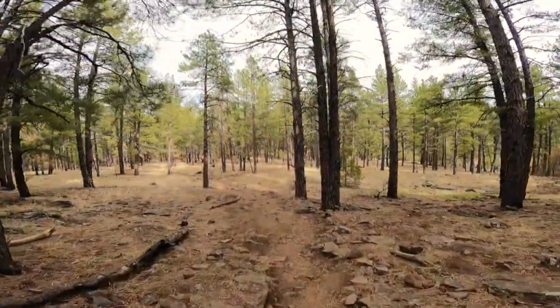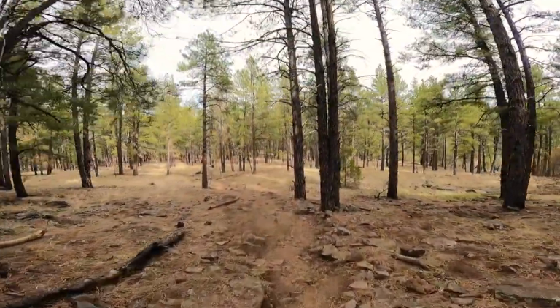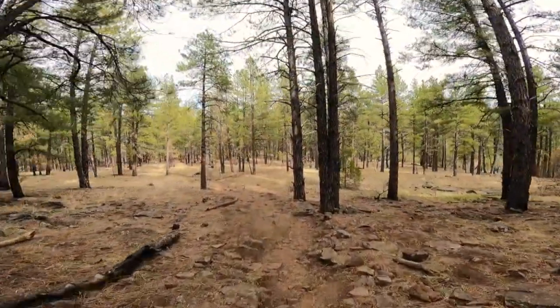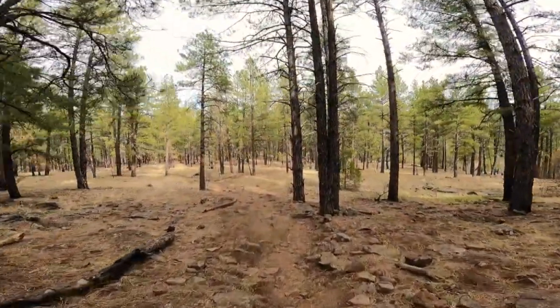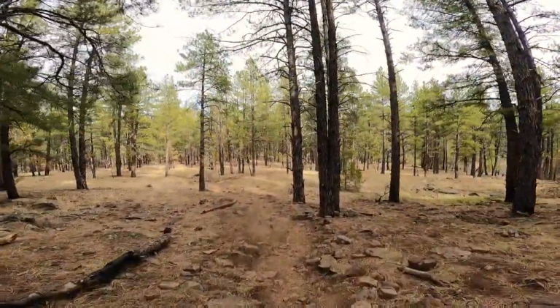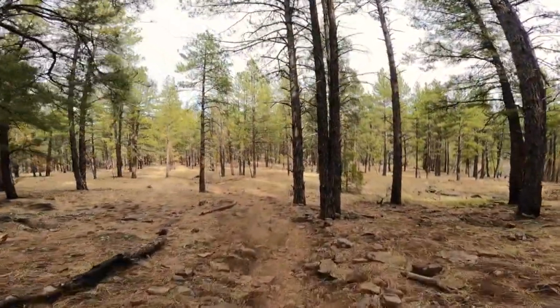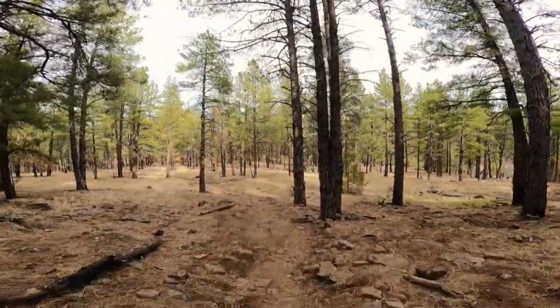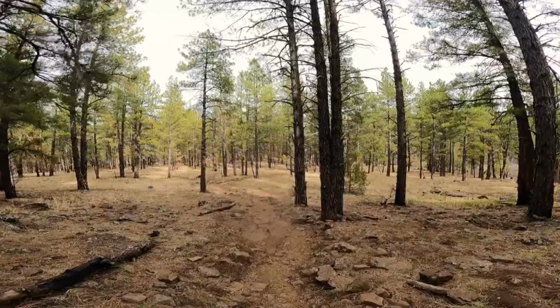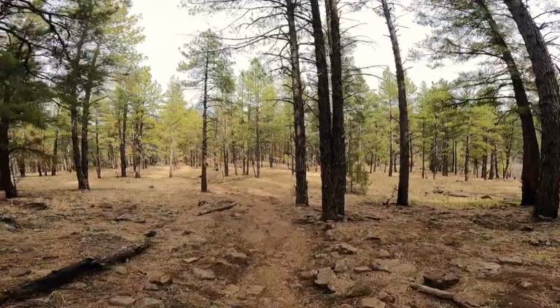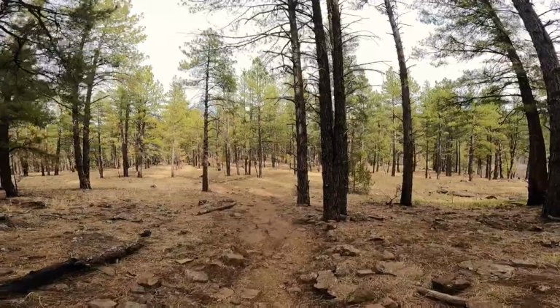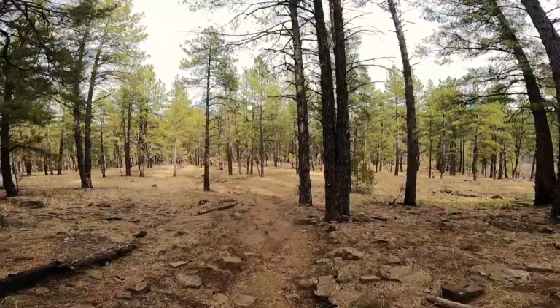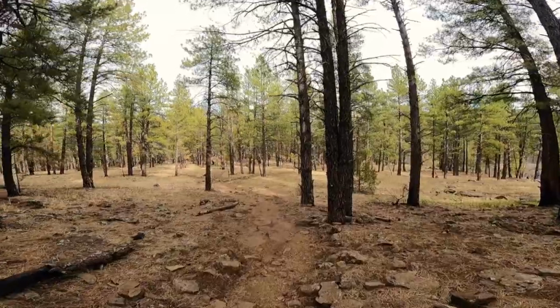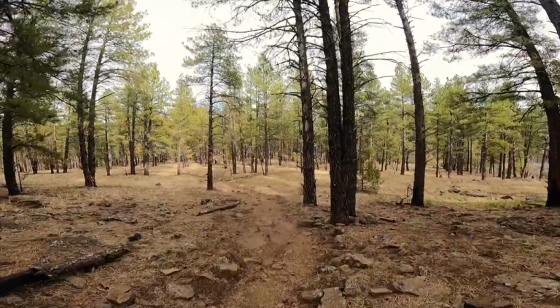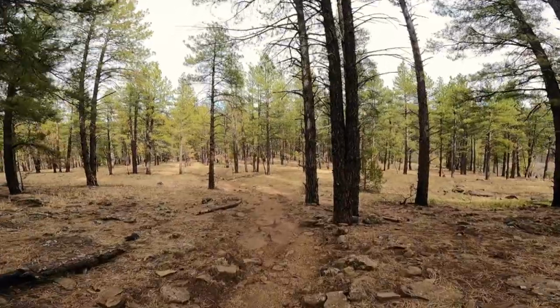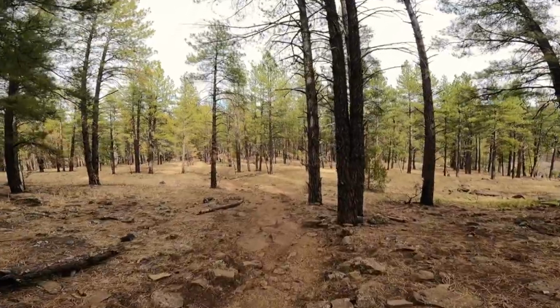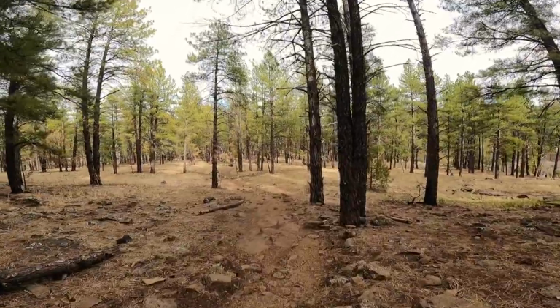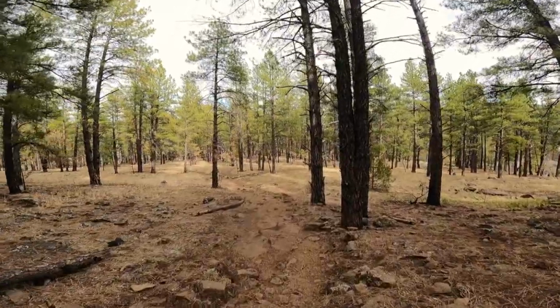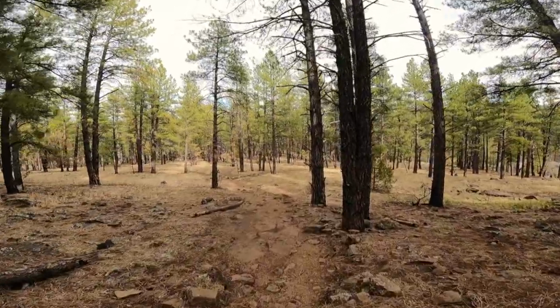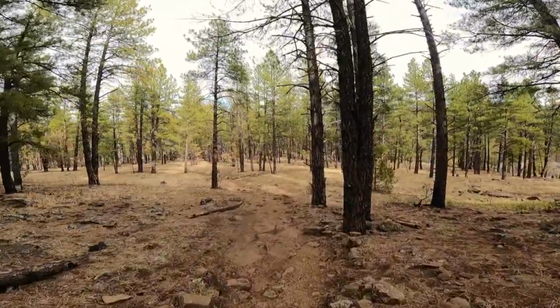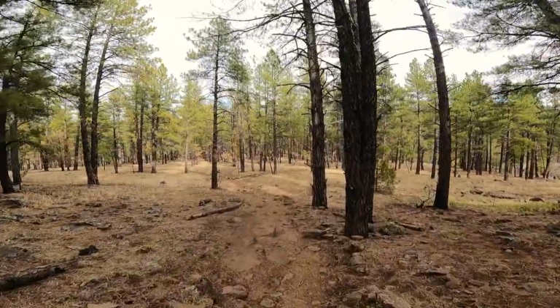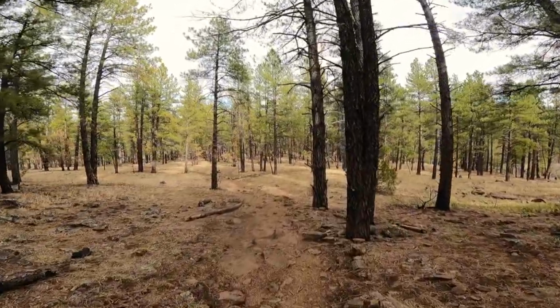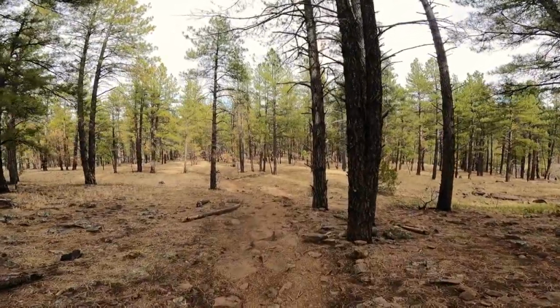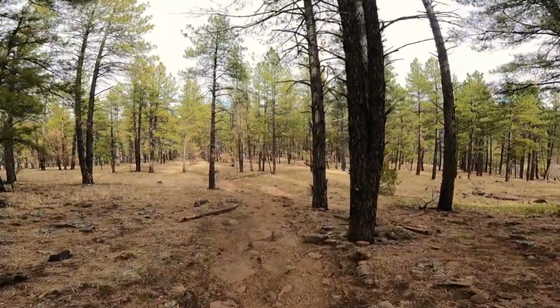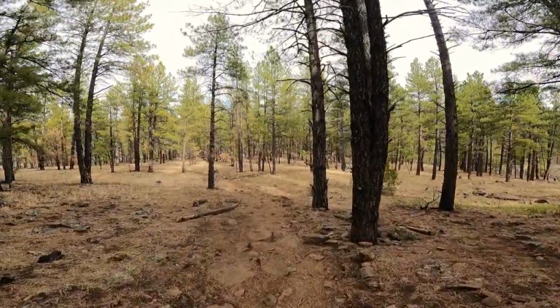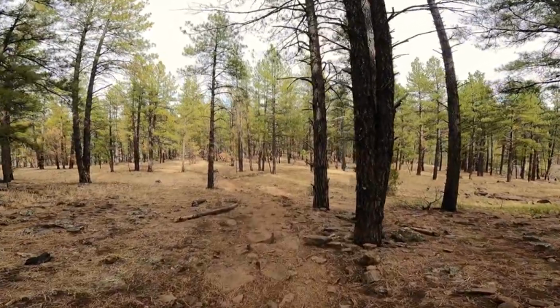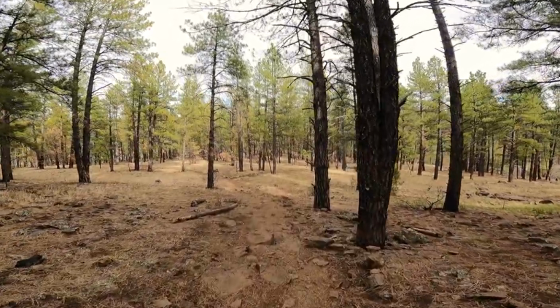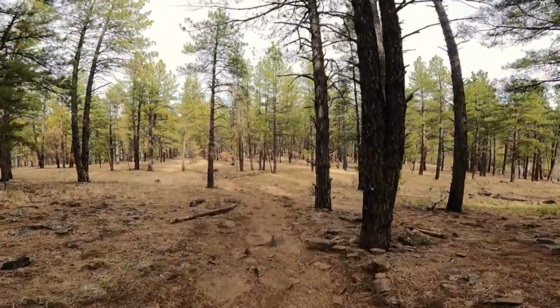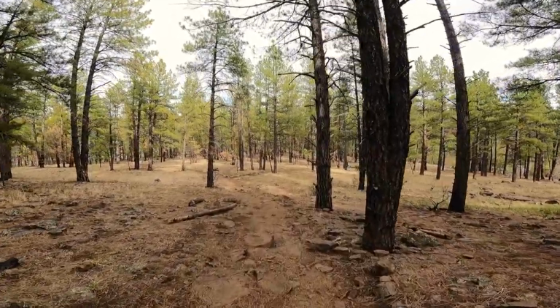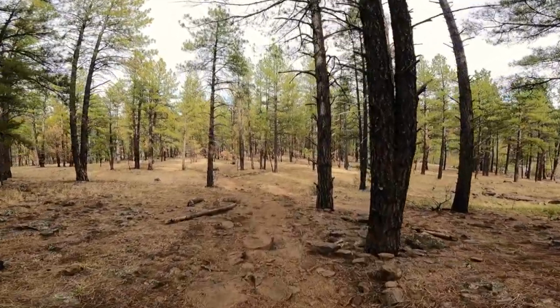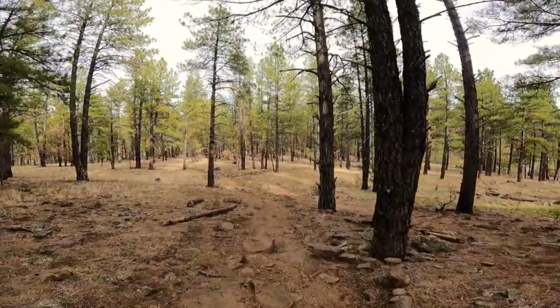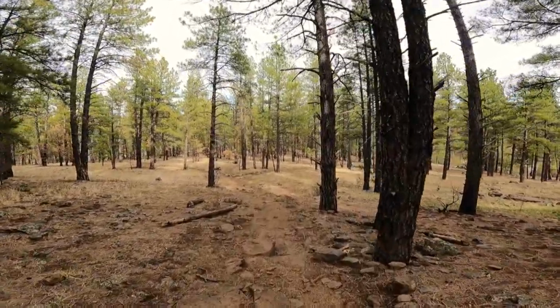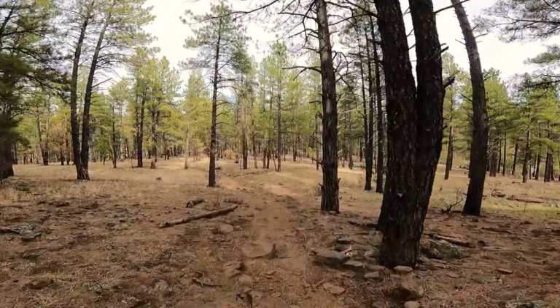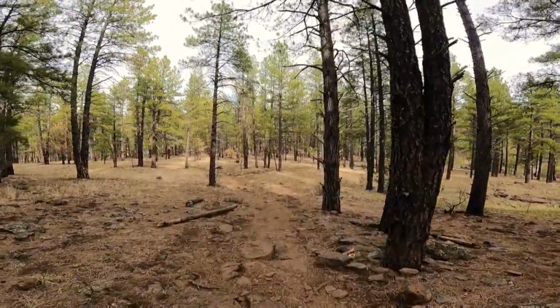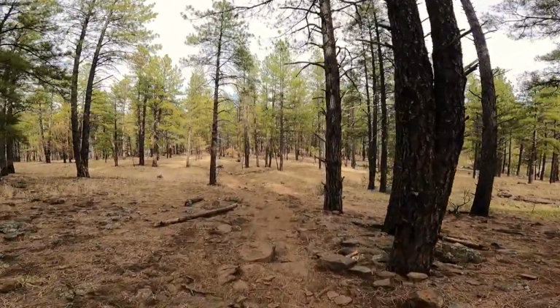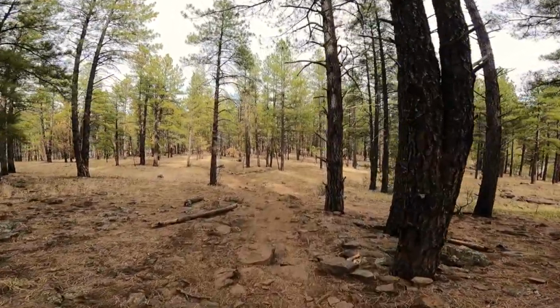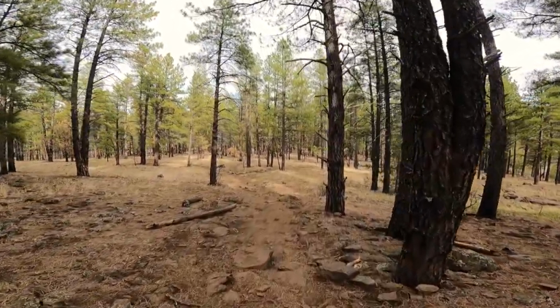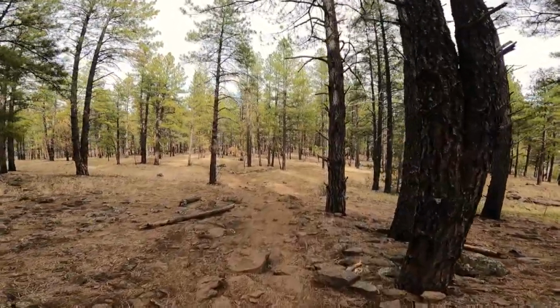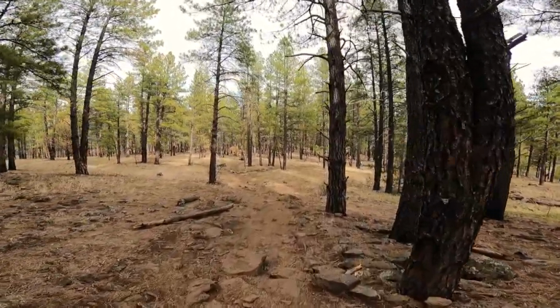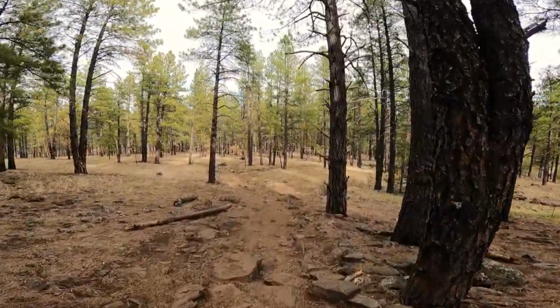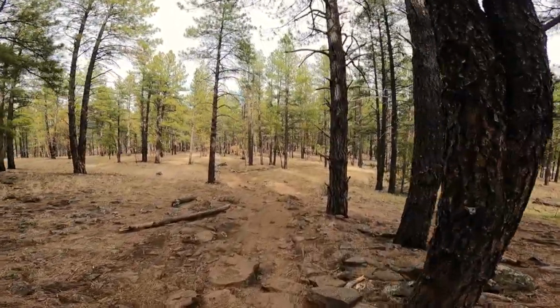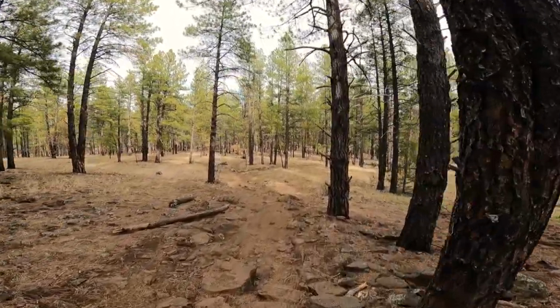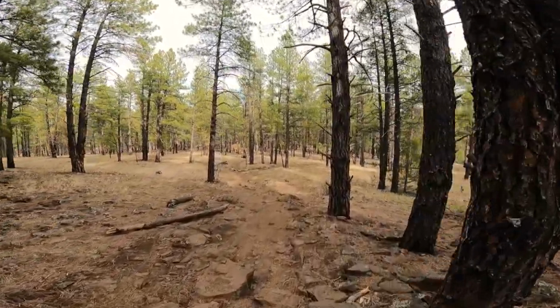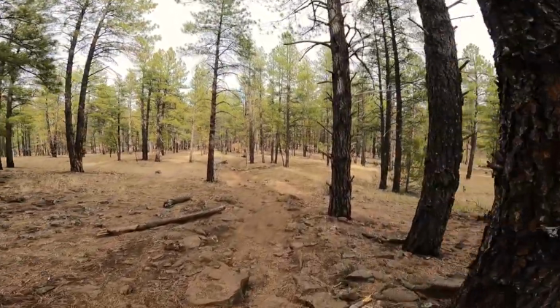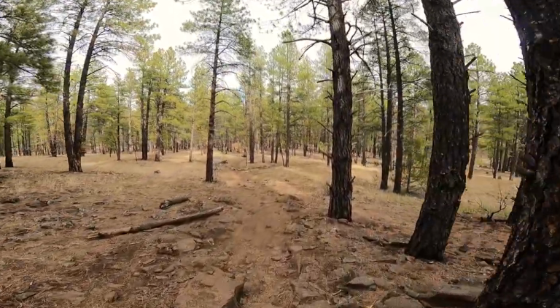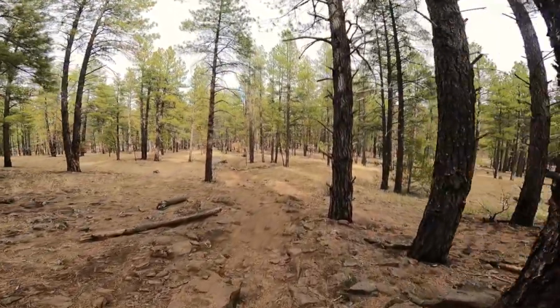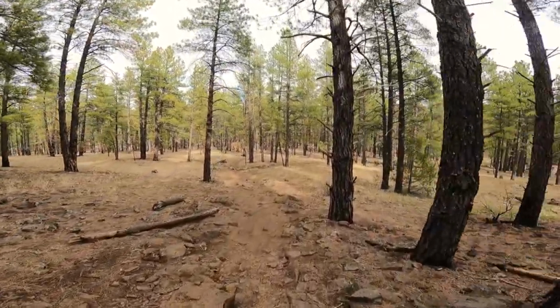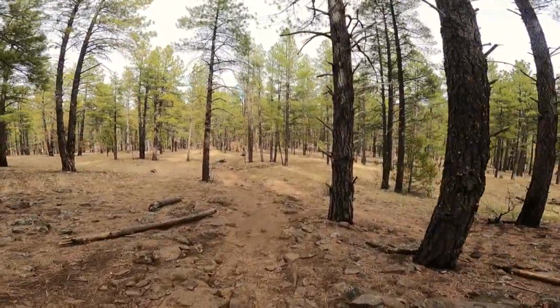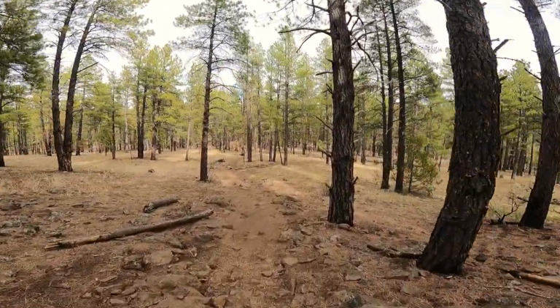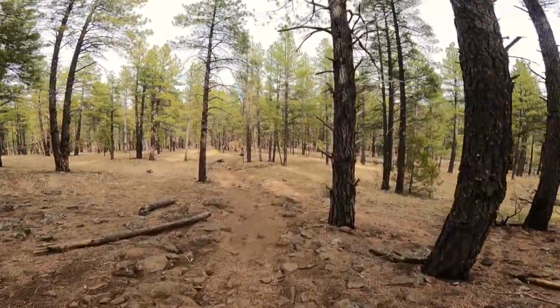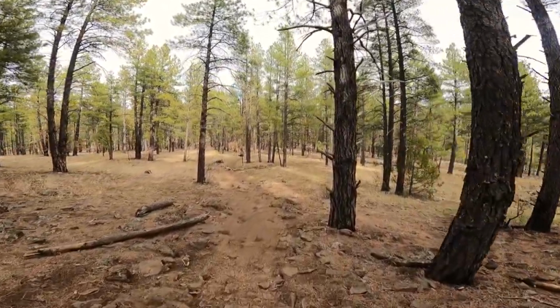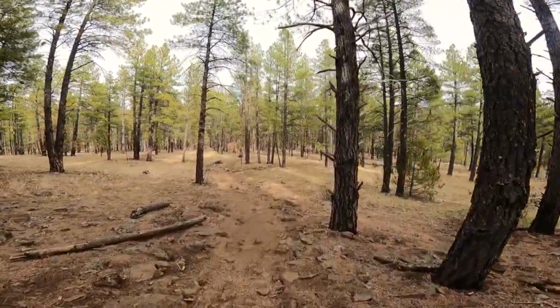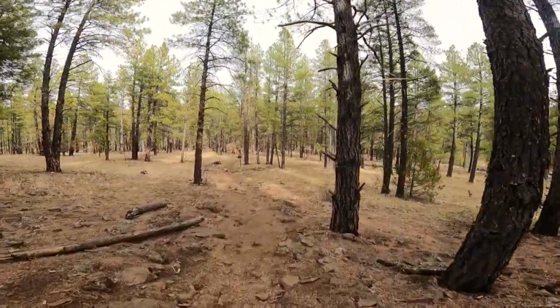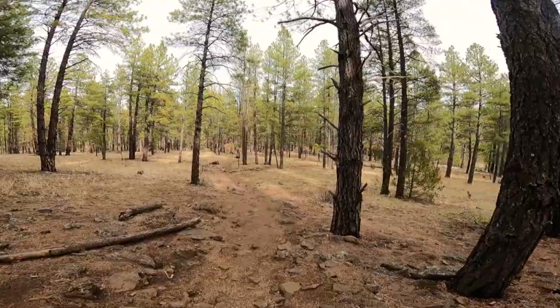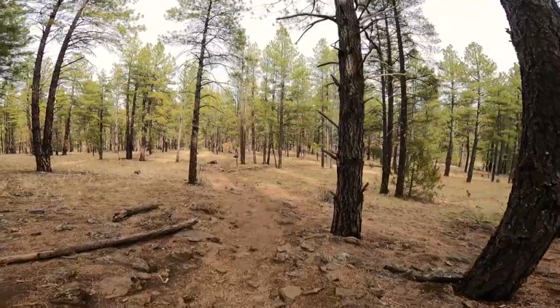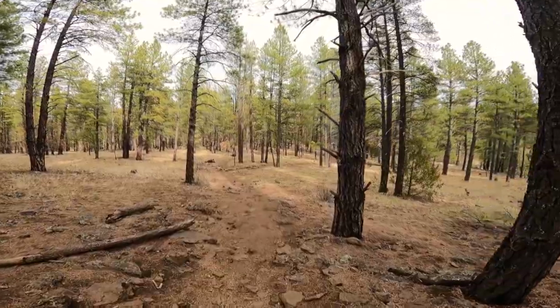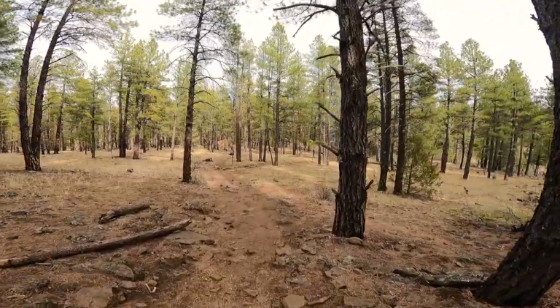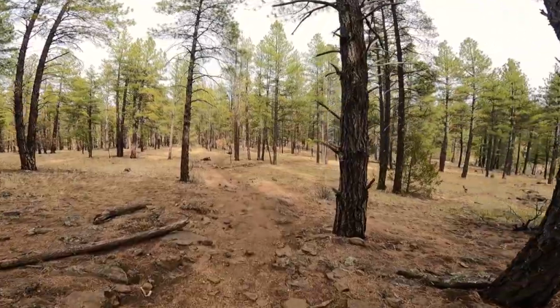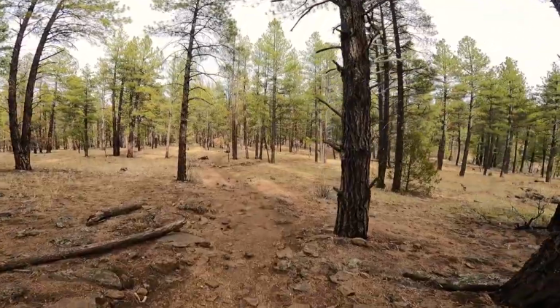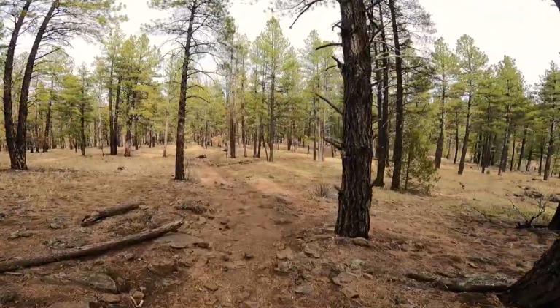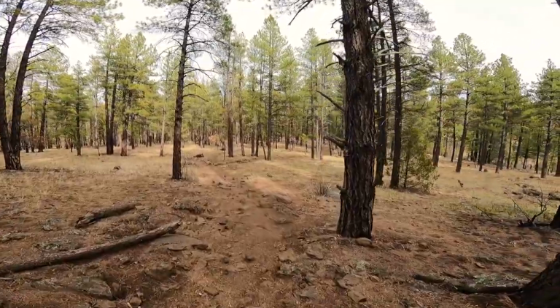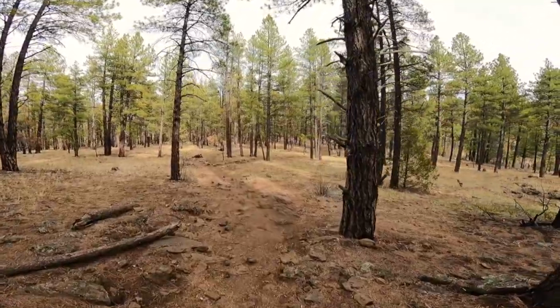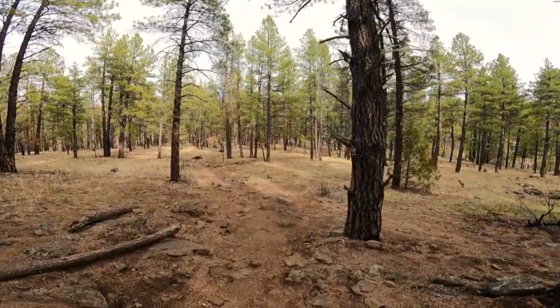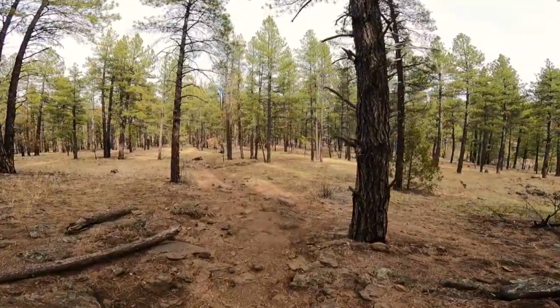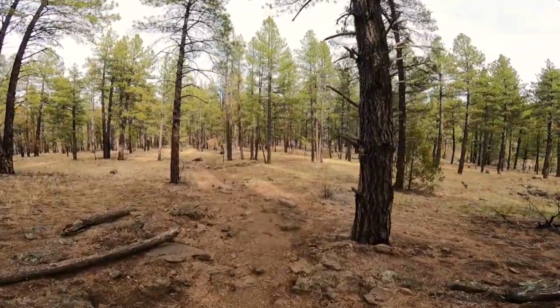Alright guys, so to see the waterfall, you really don't have to take a long hike. It only takes about a five-minute hike from the parking lot.